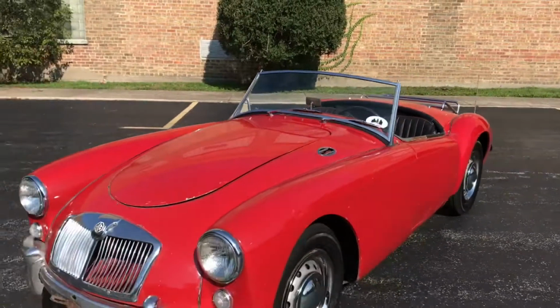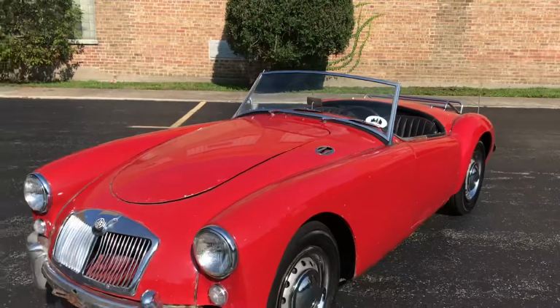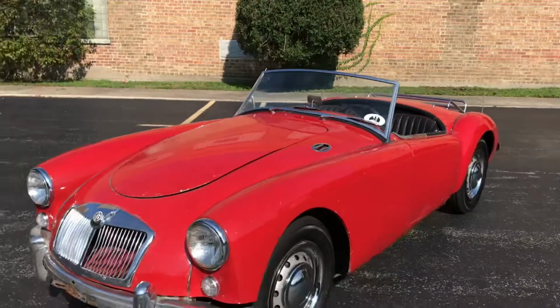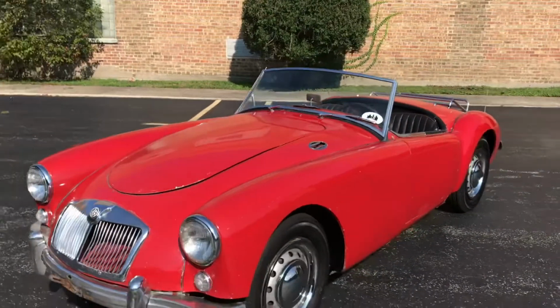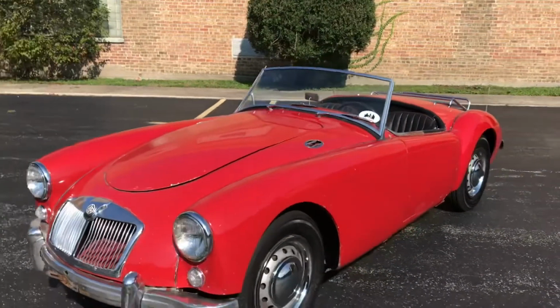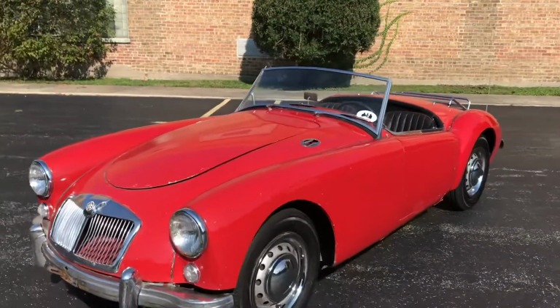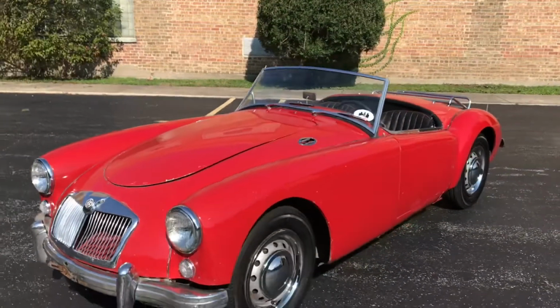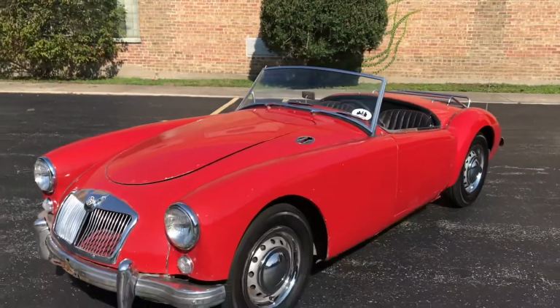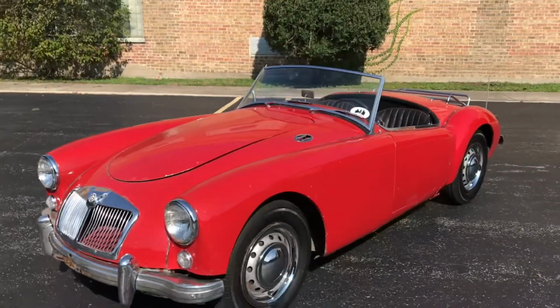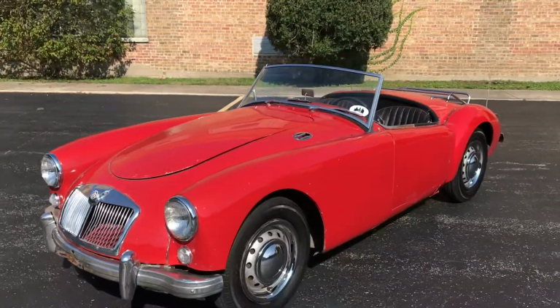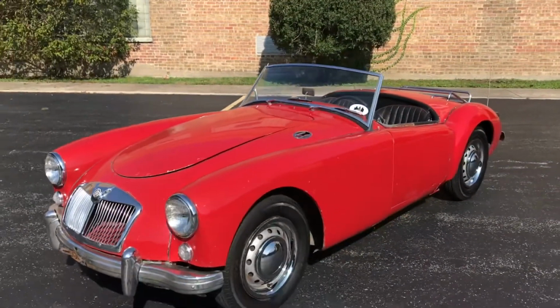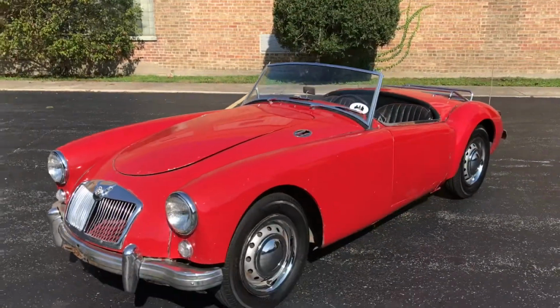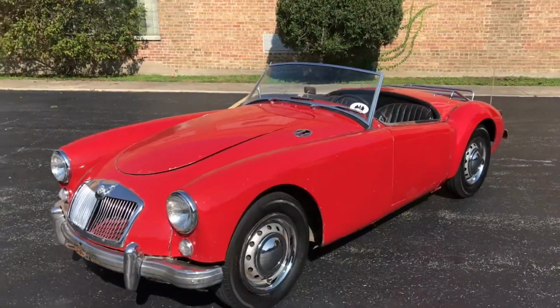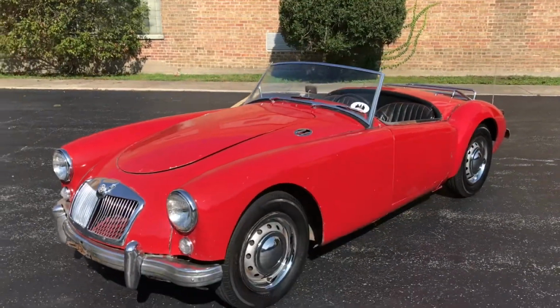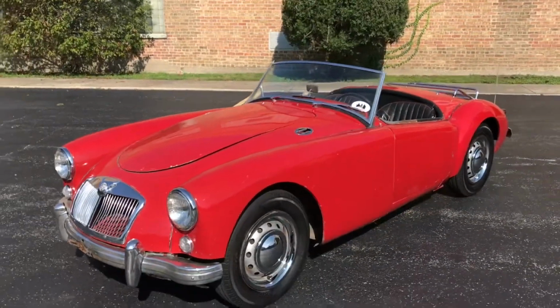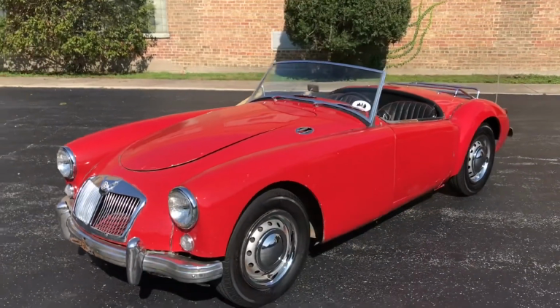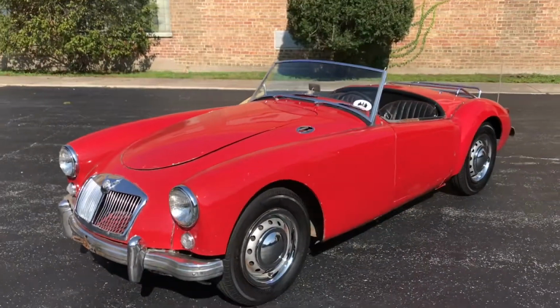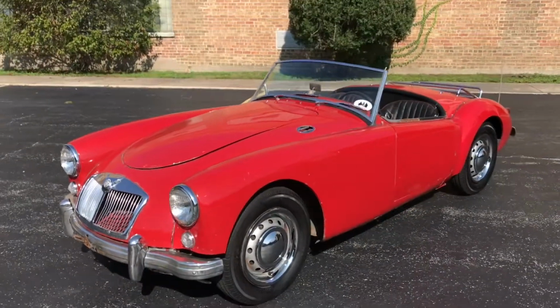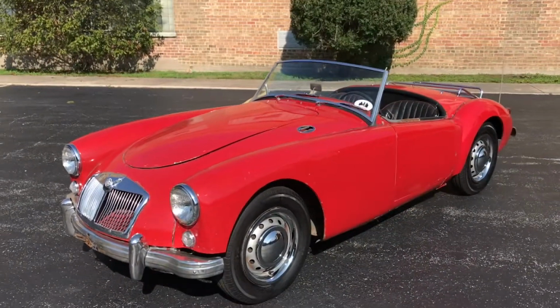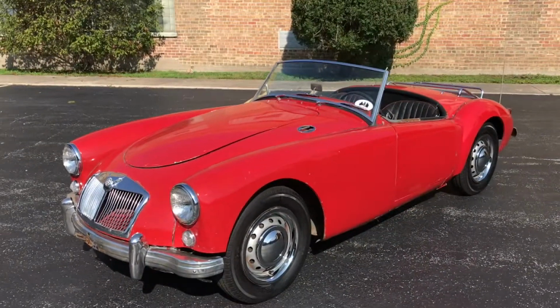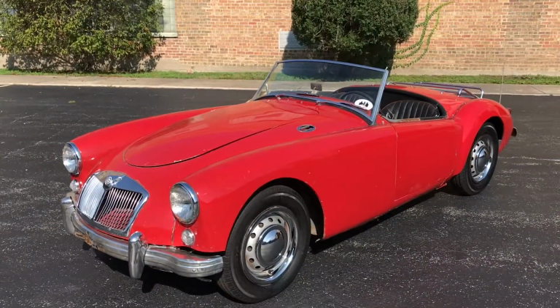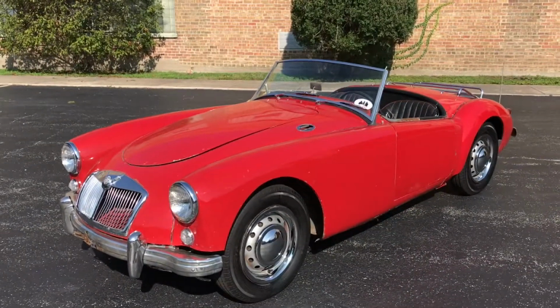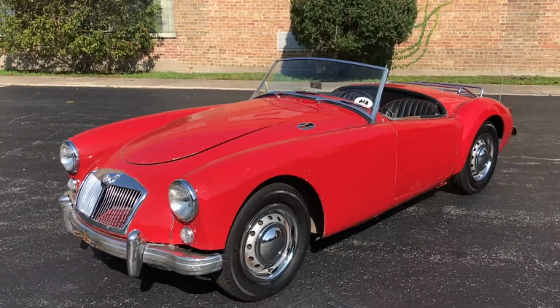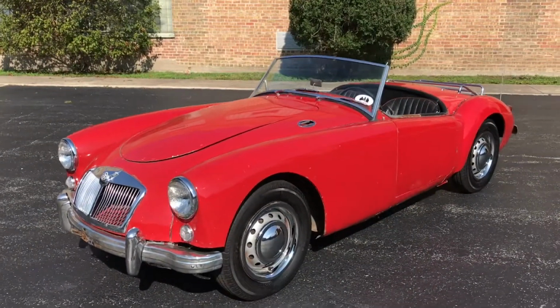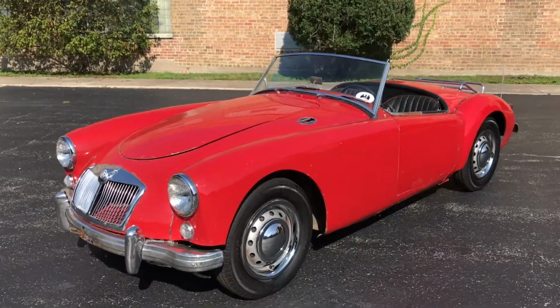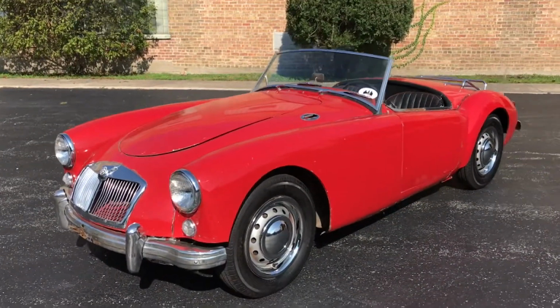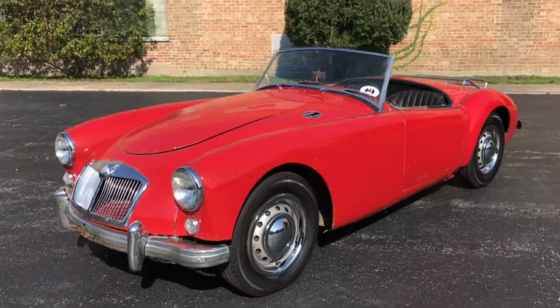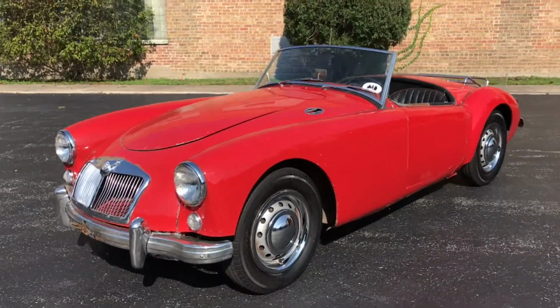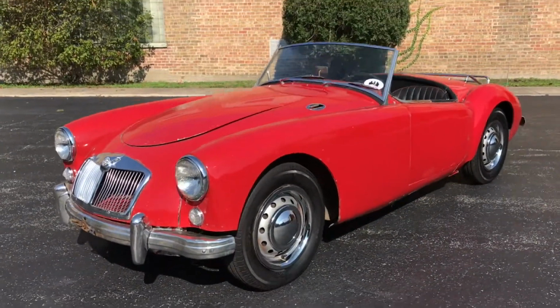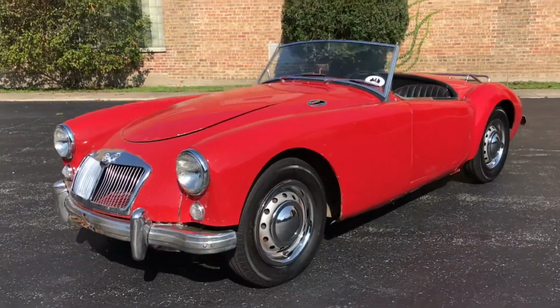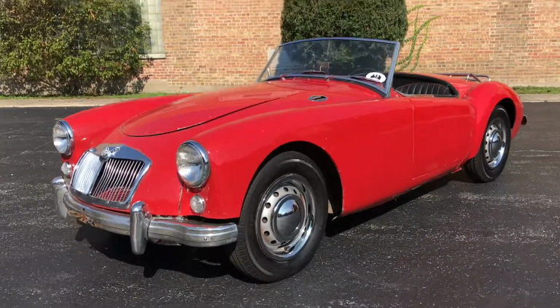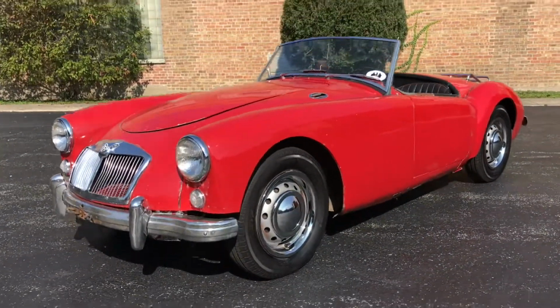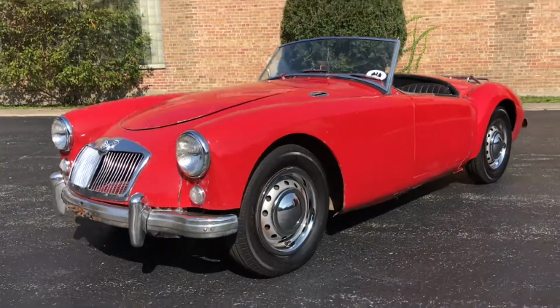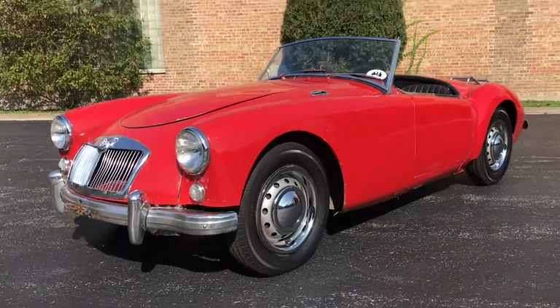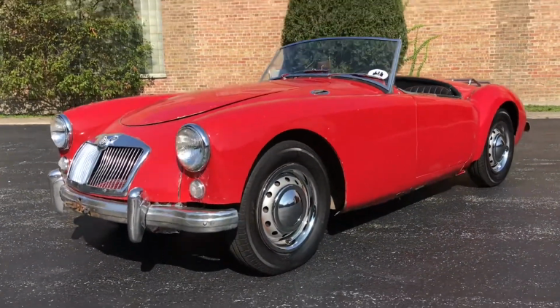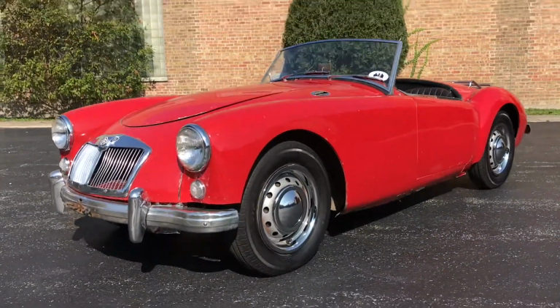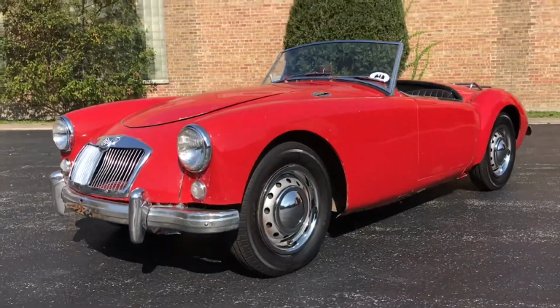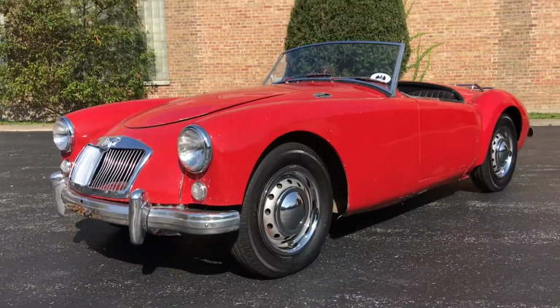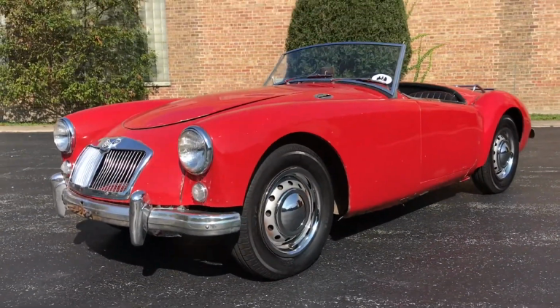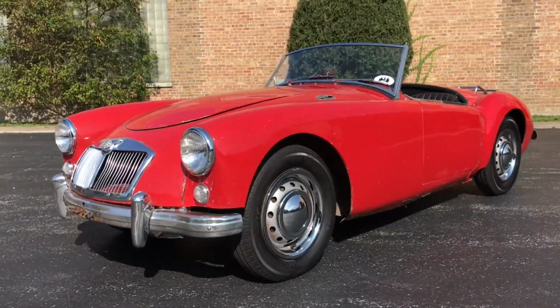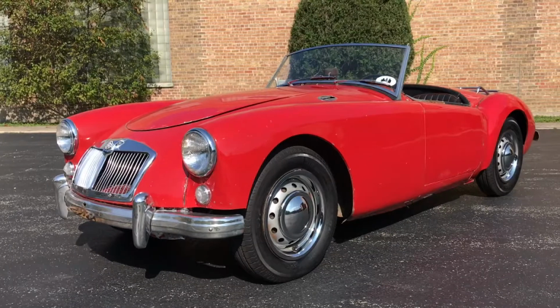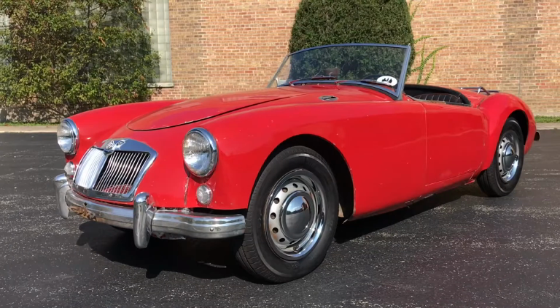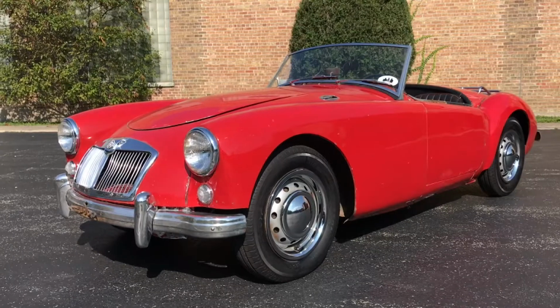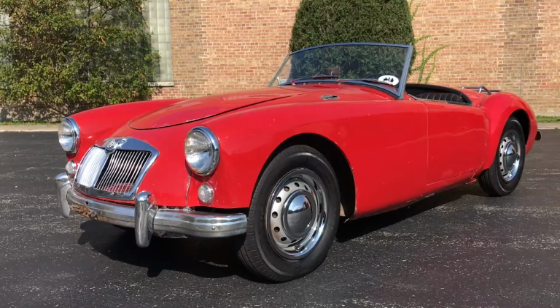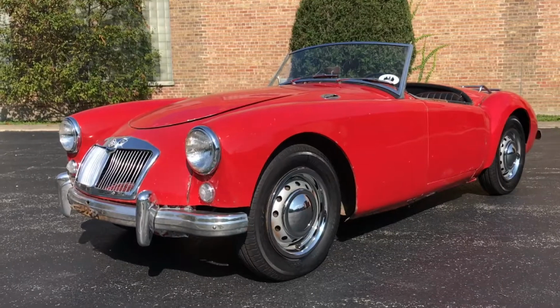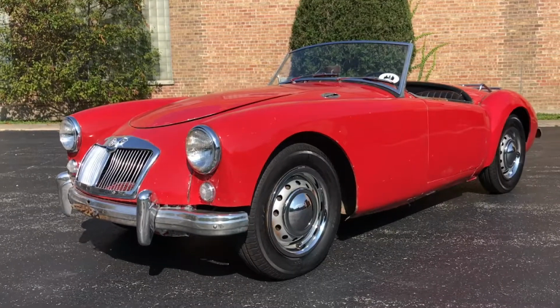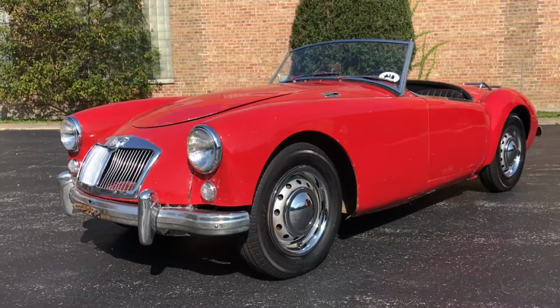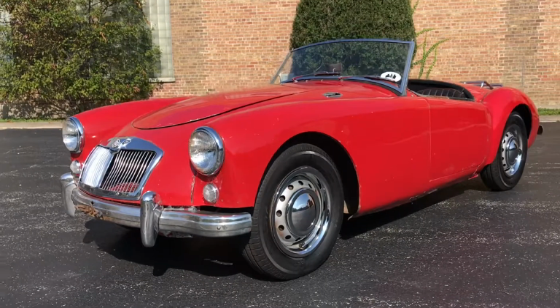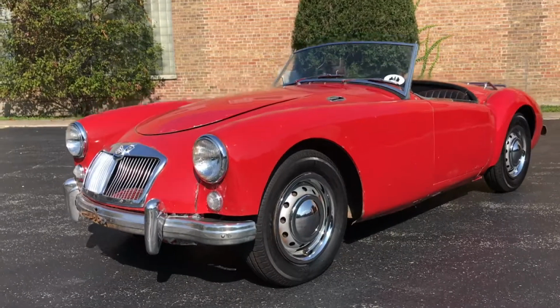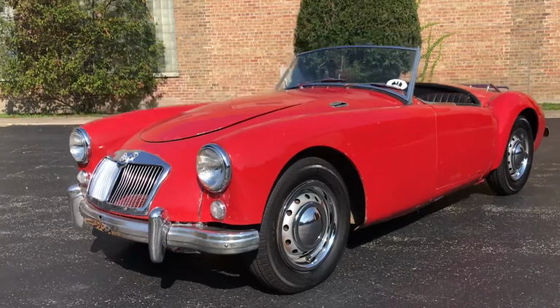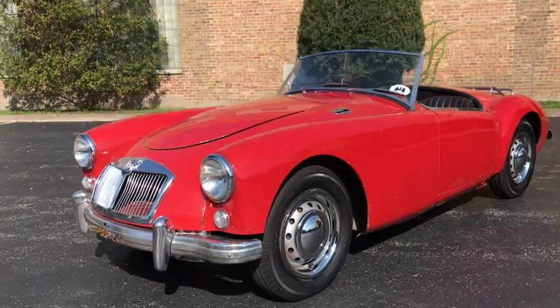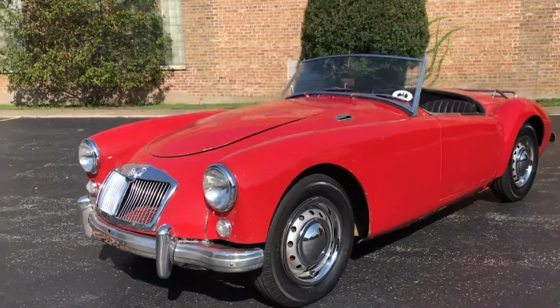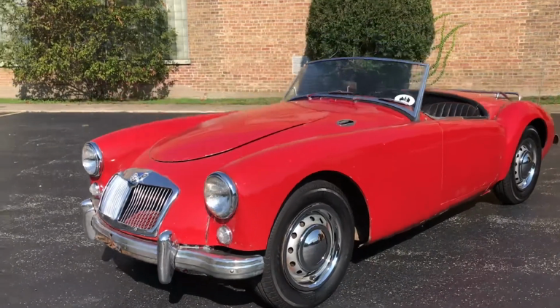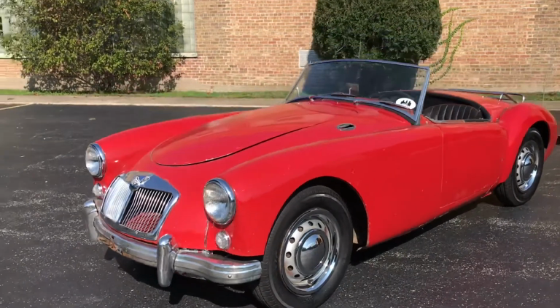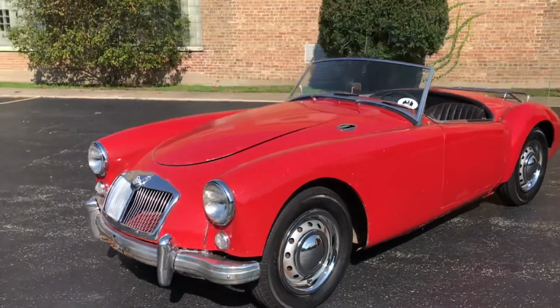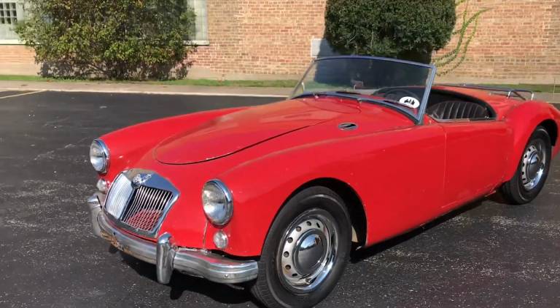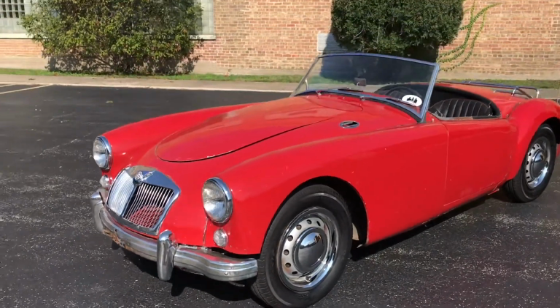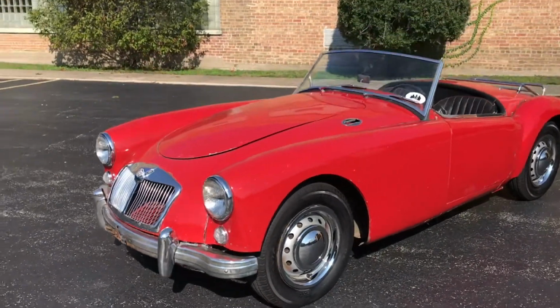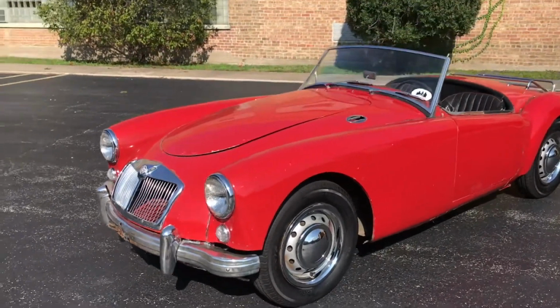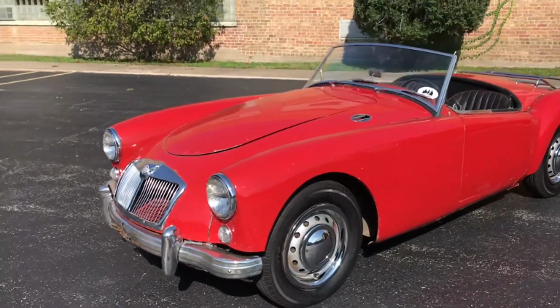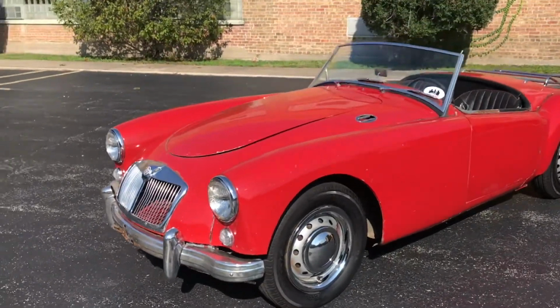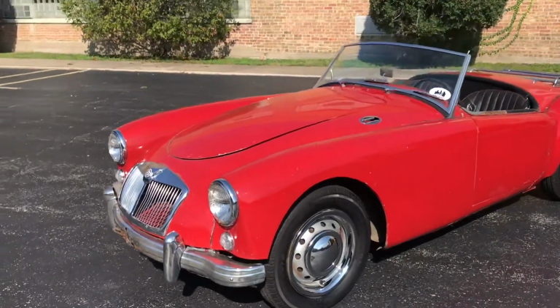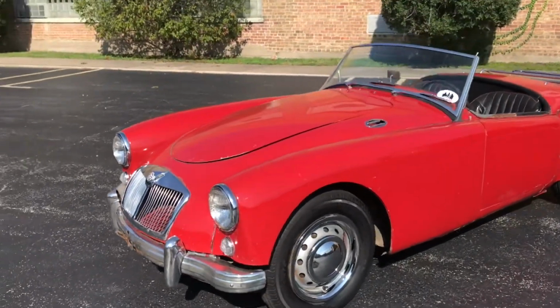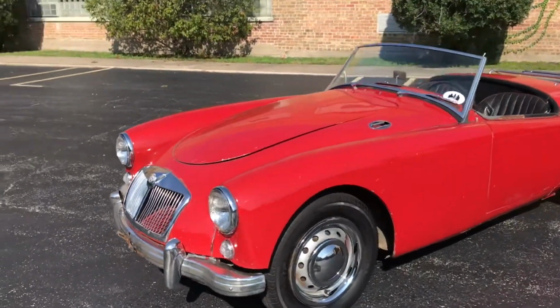As it sits, it's very much a driver-level car. Not quite show quality, but you'll see all the blemishes later in the video.